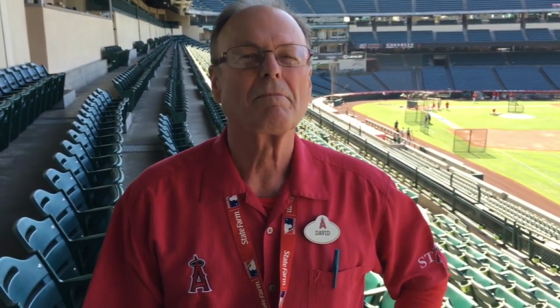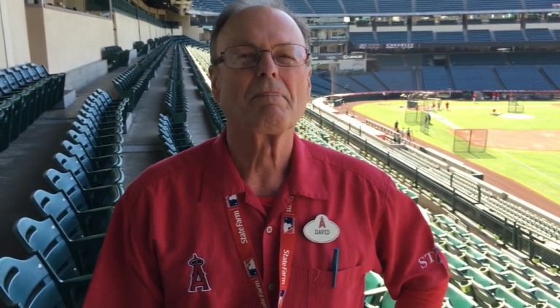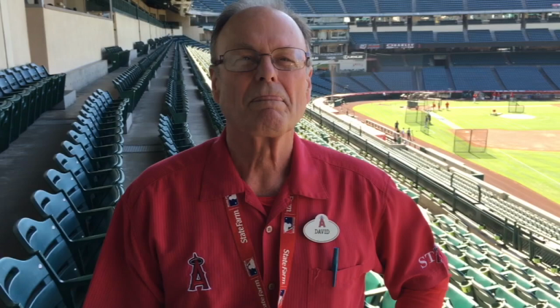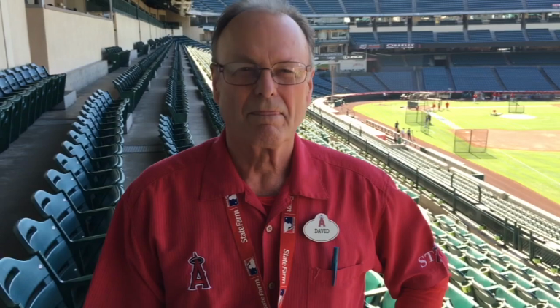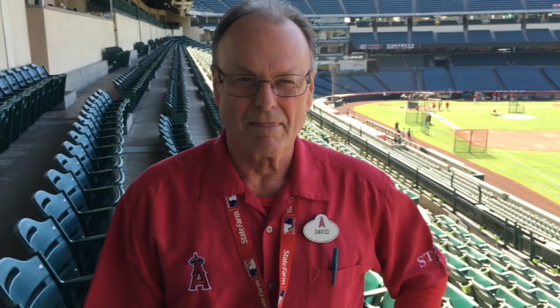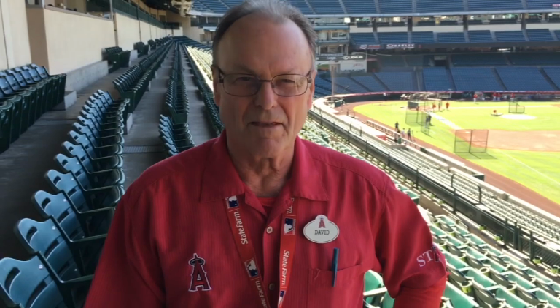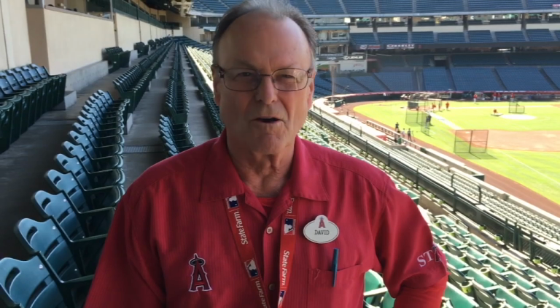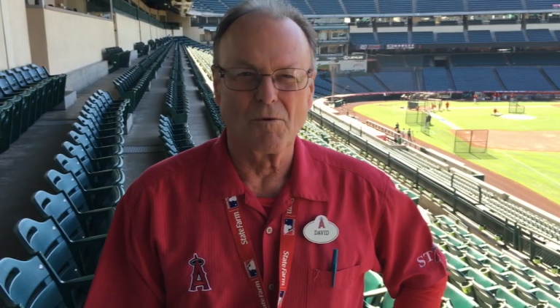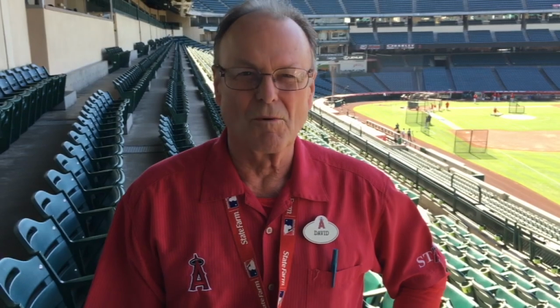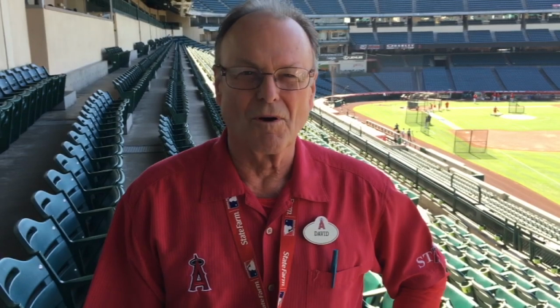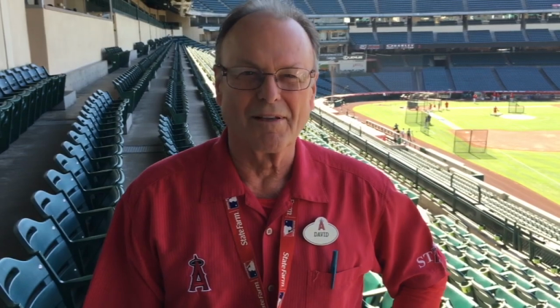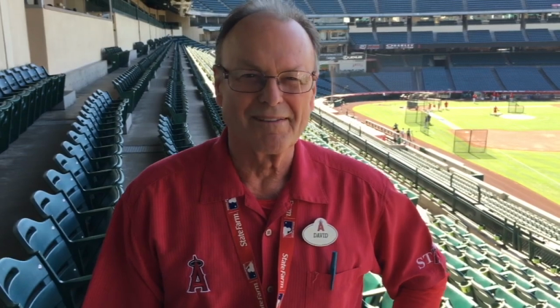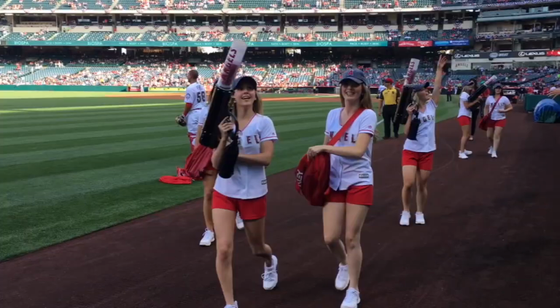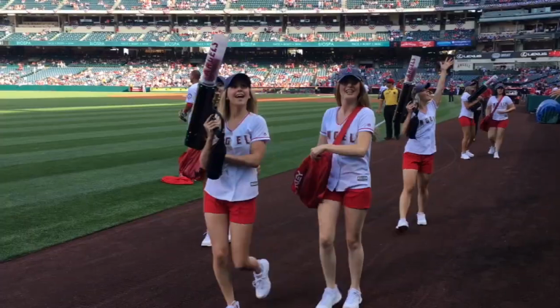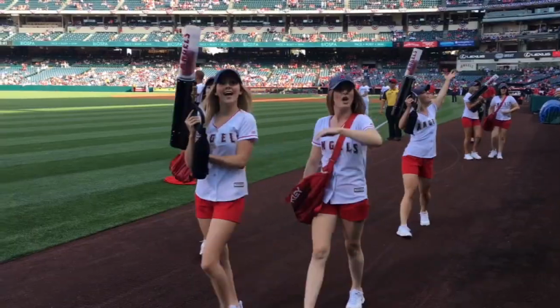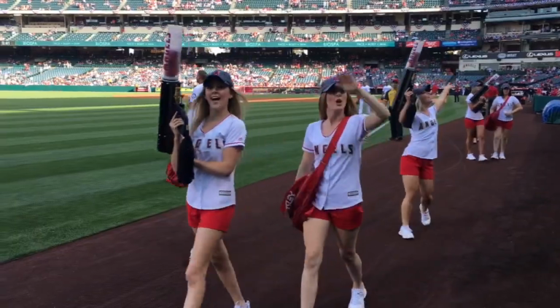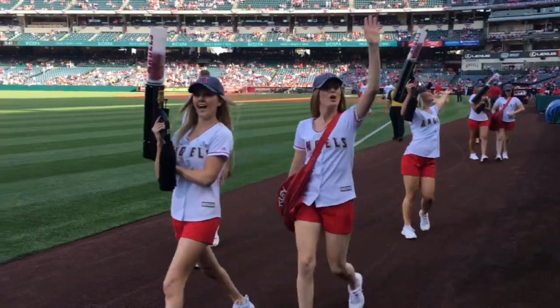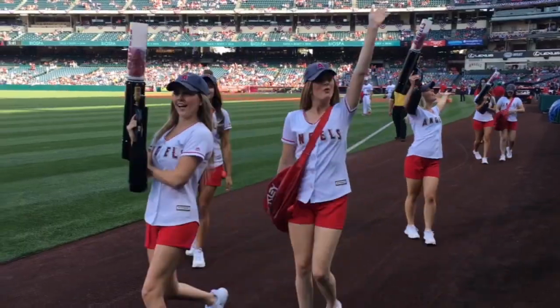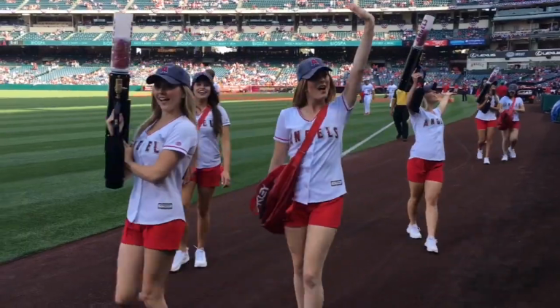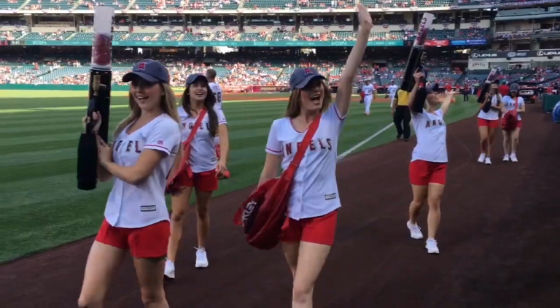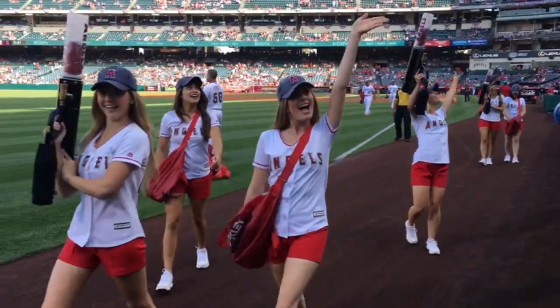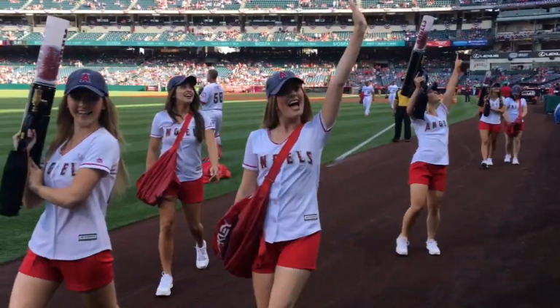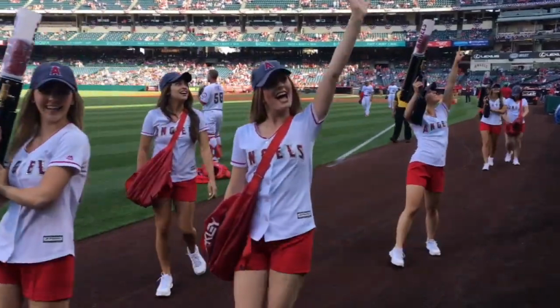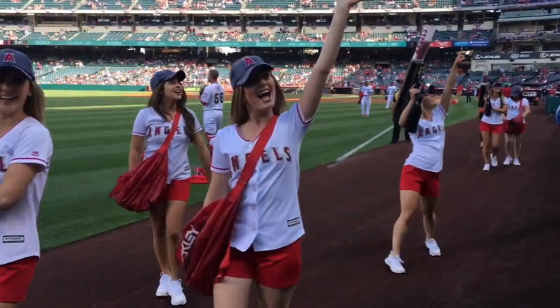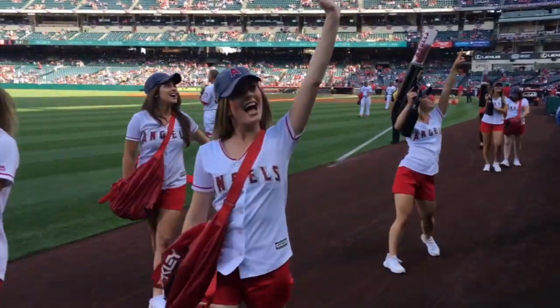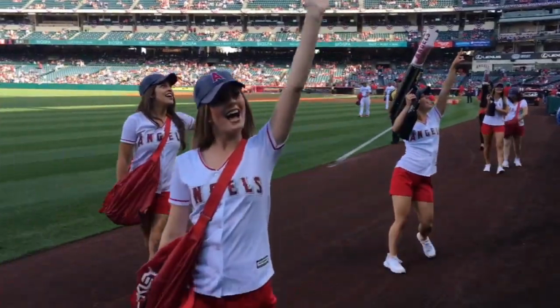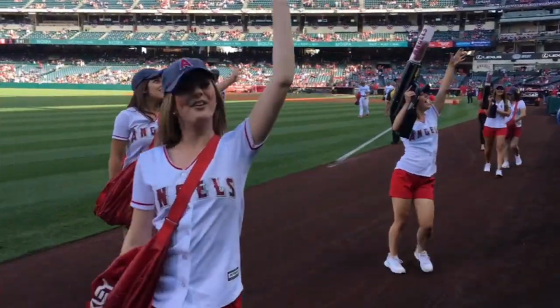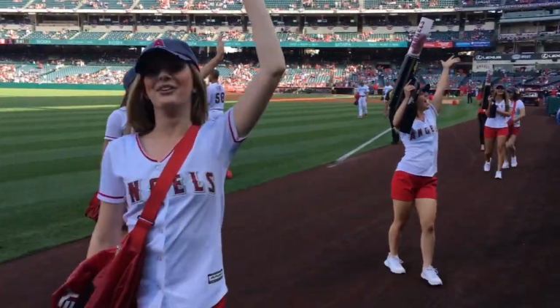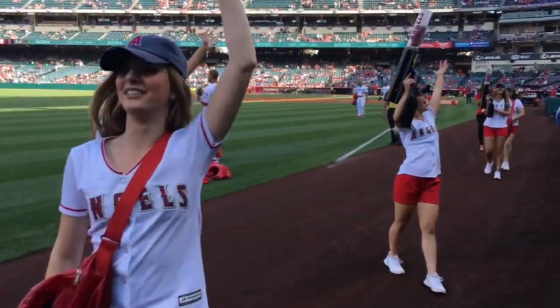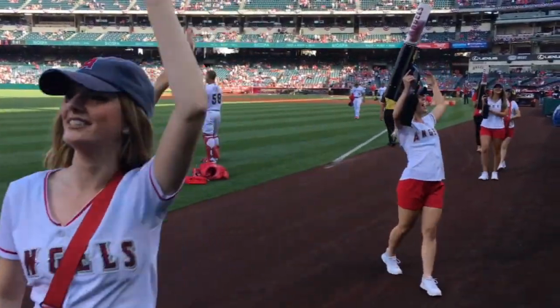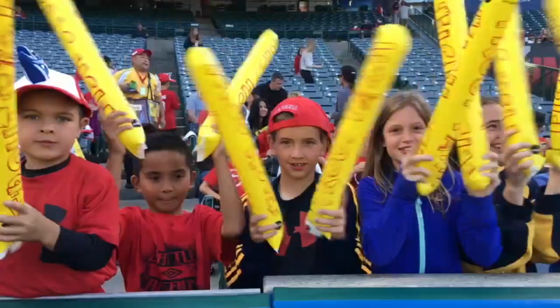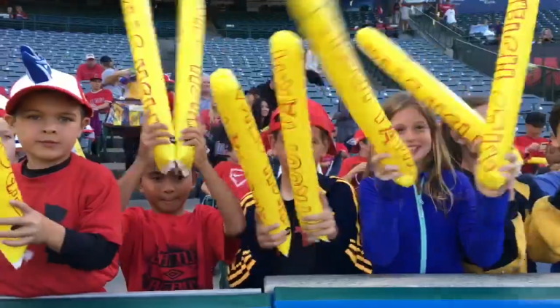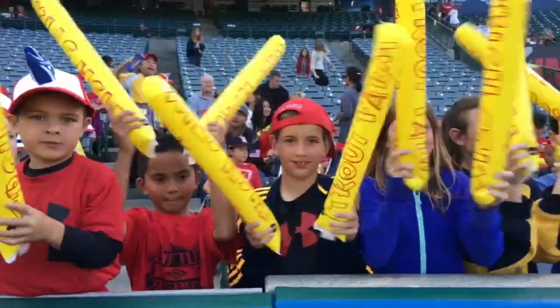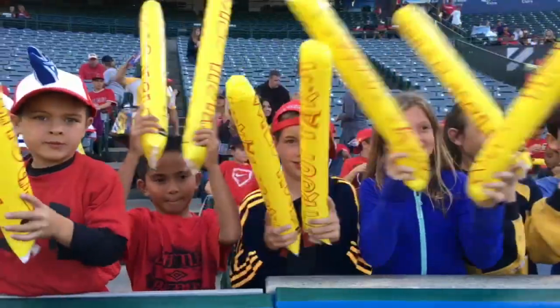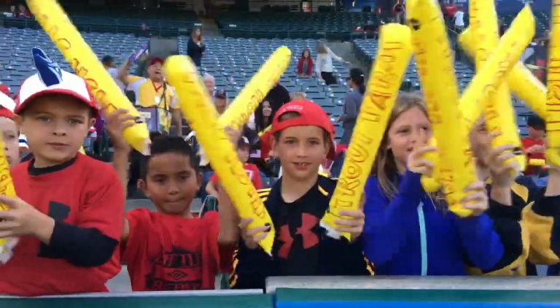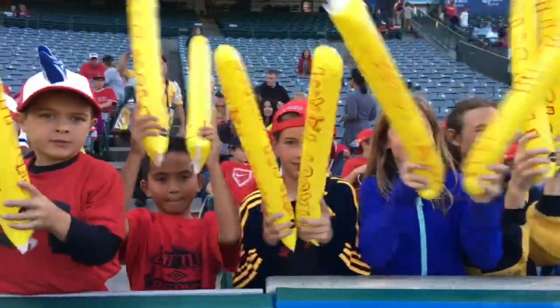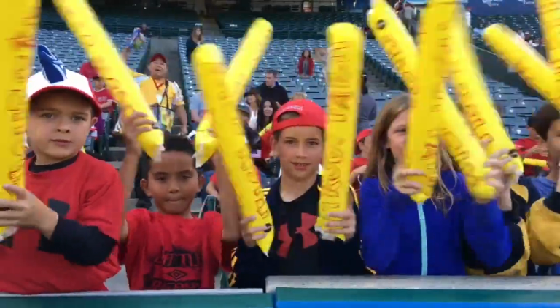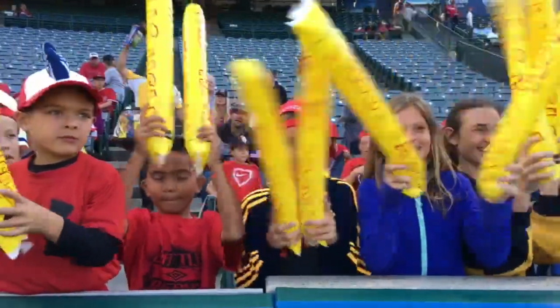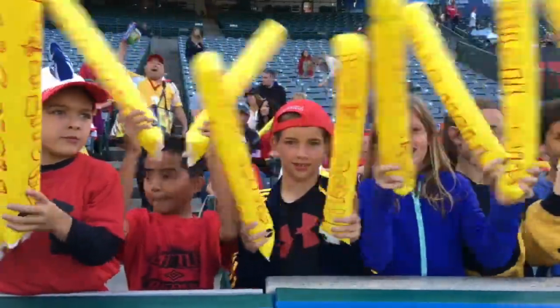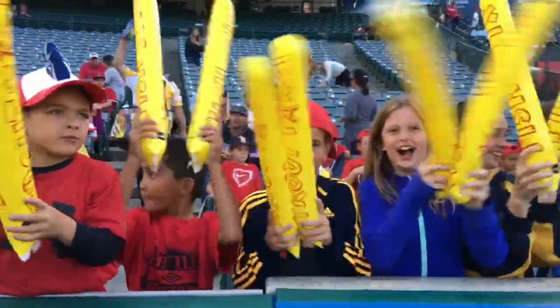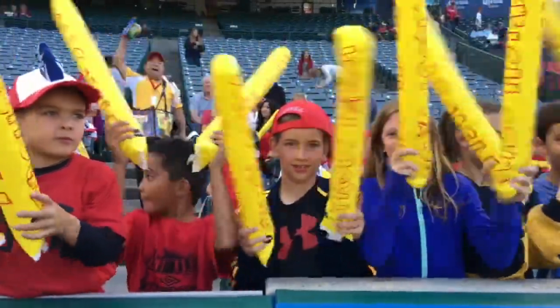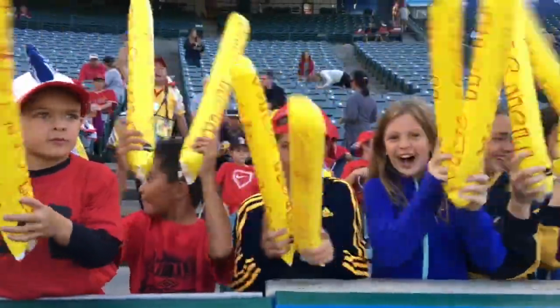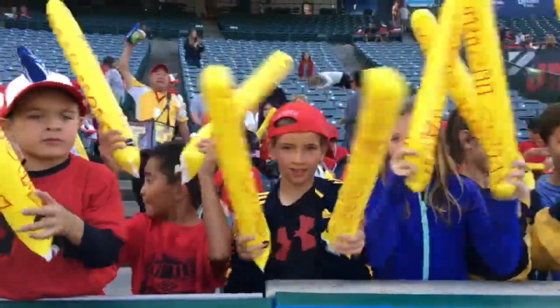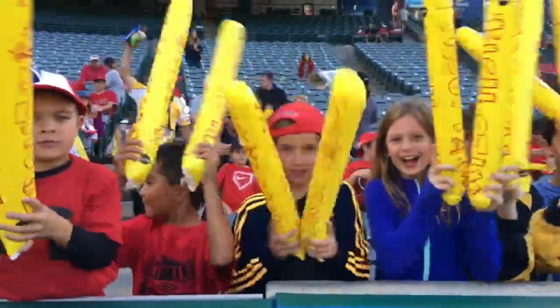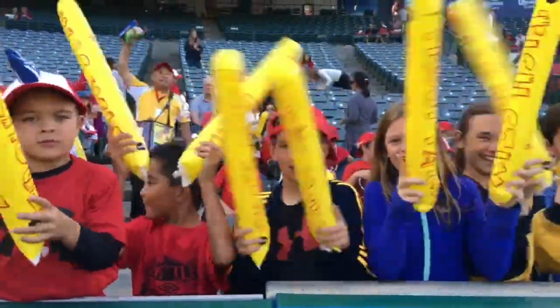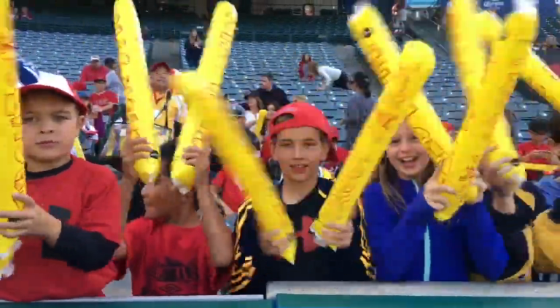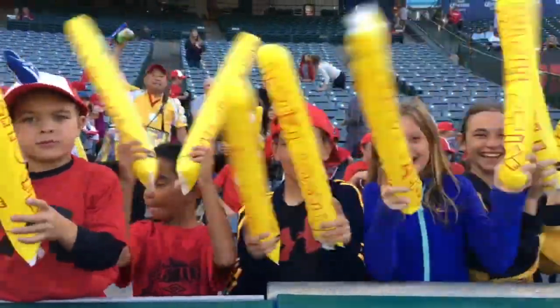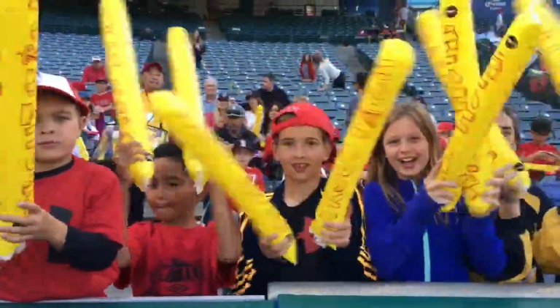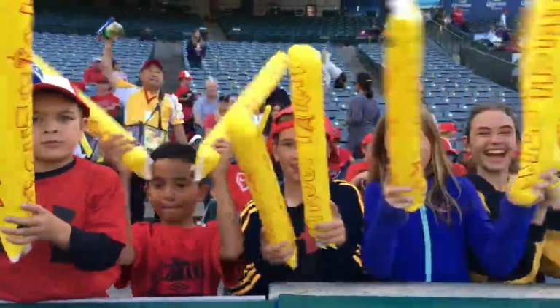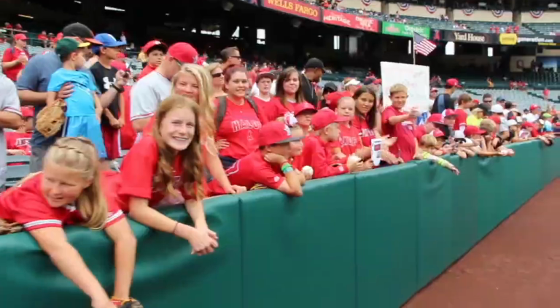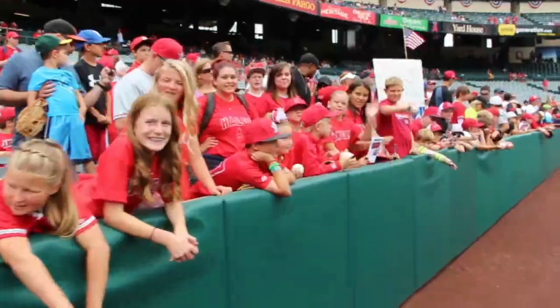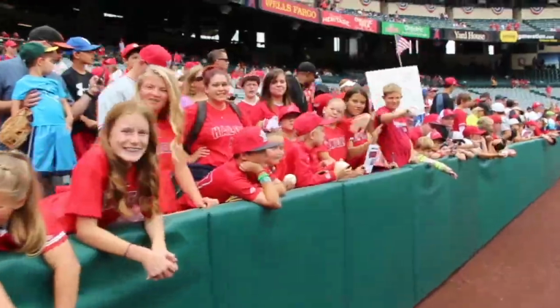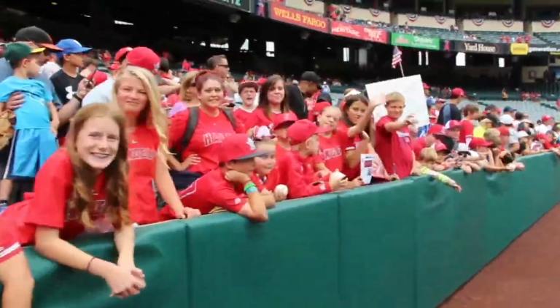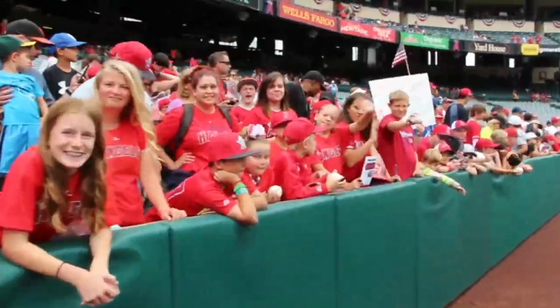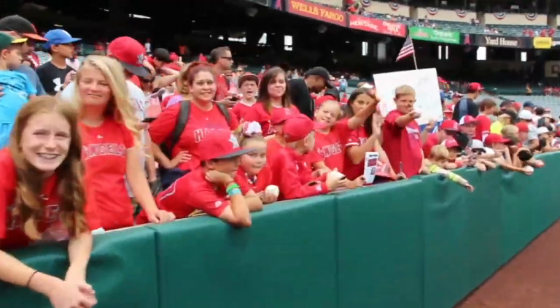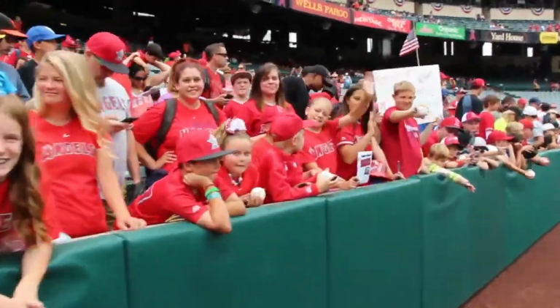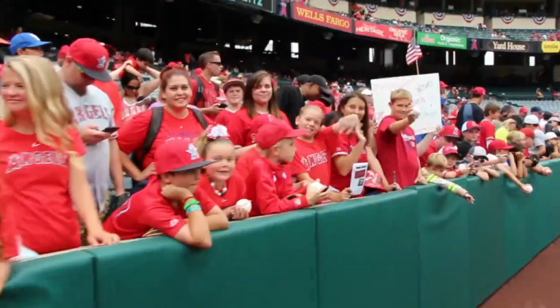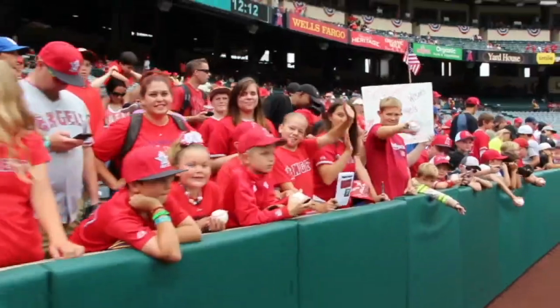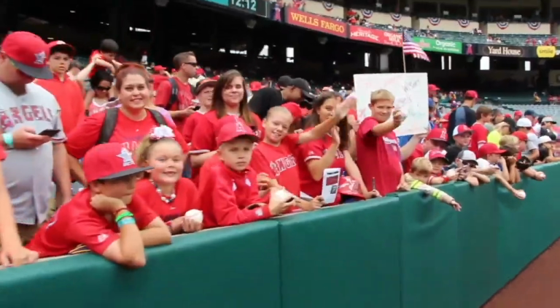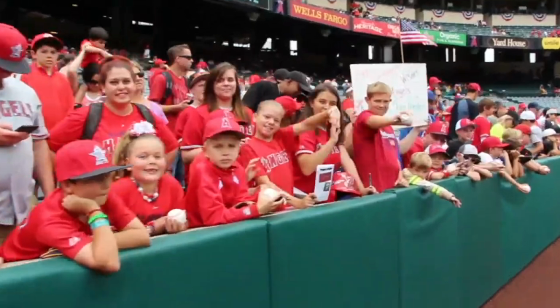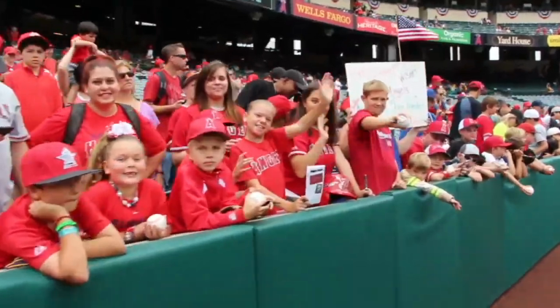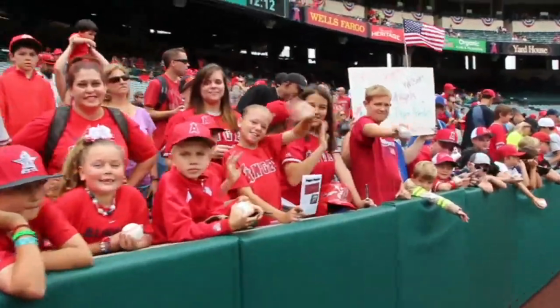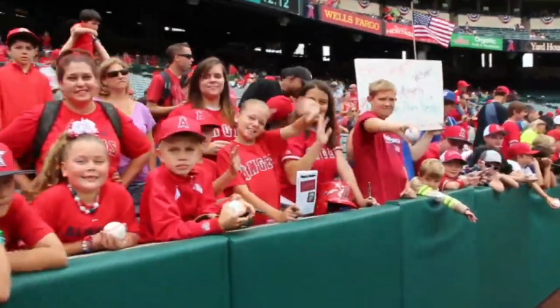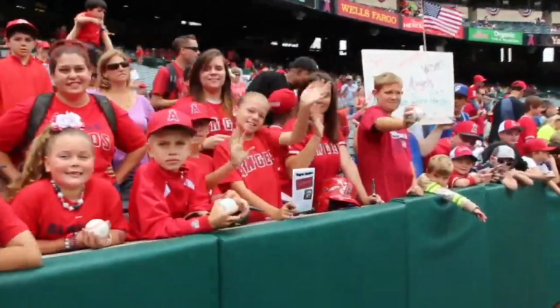Thanks for stopping by Angel Stadium of Anaheim, home of the Los Angeles Angels. Hope to see you there soon.